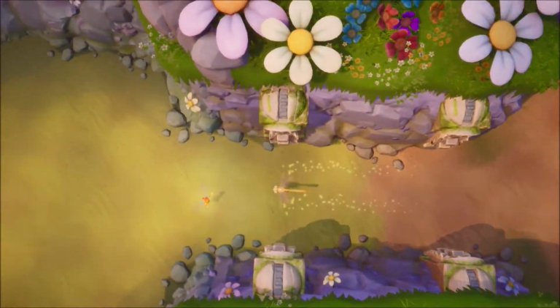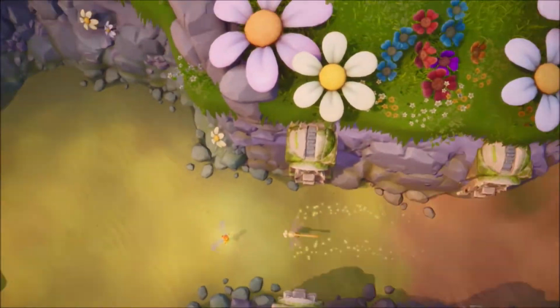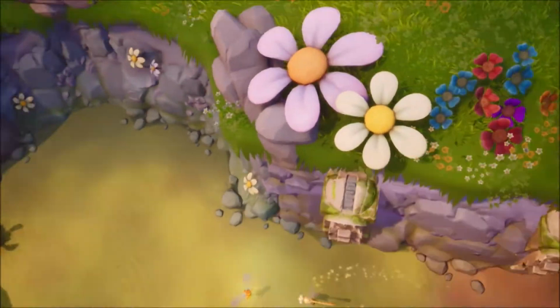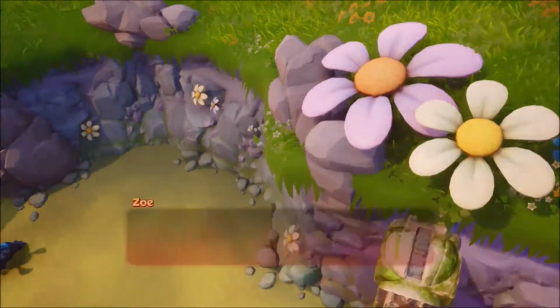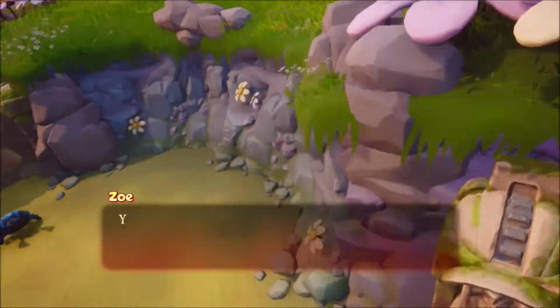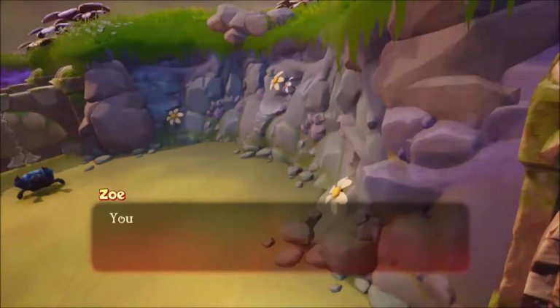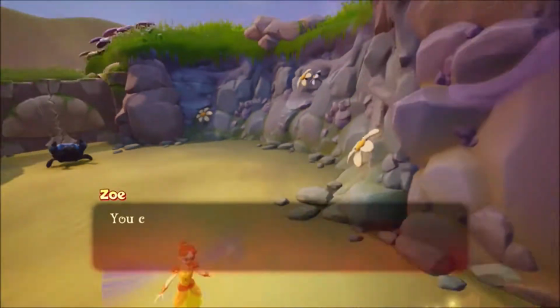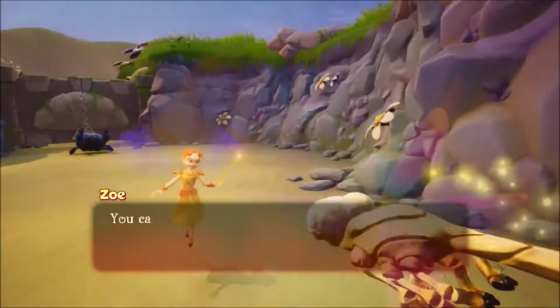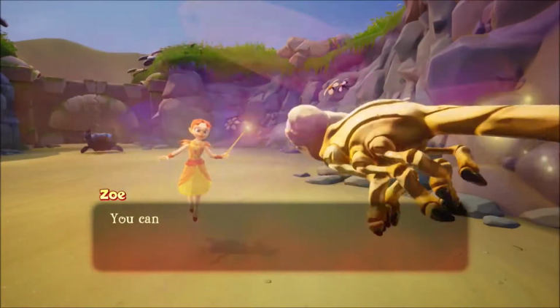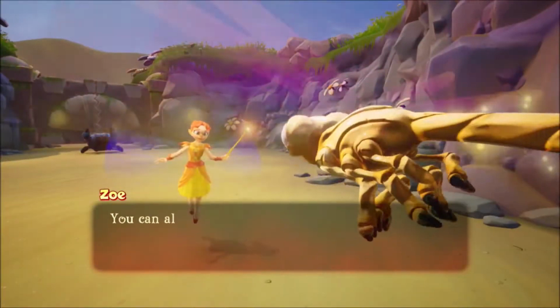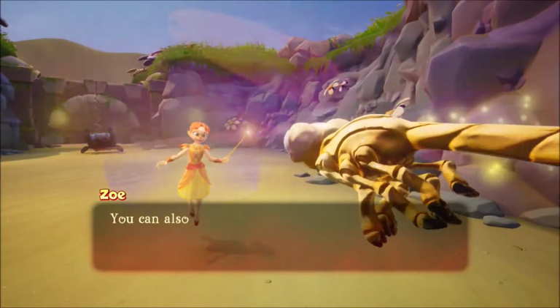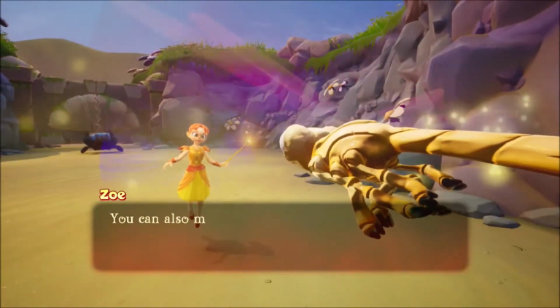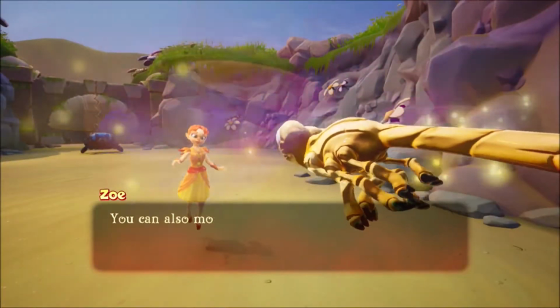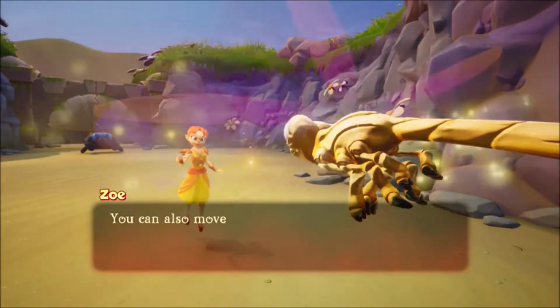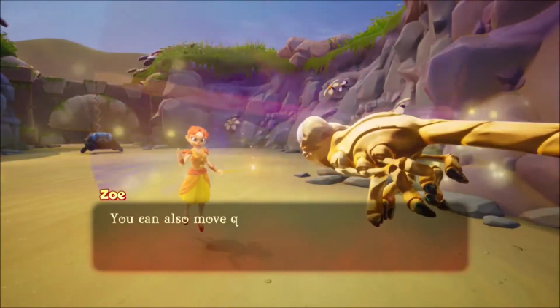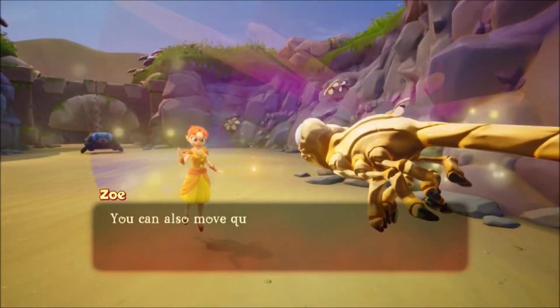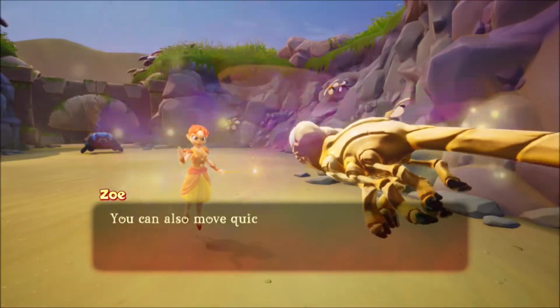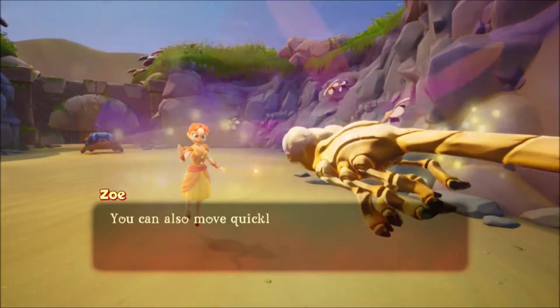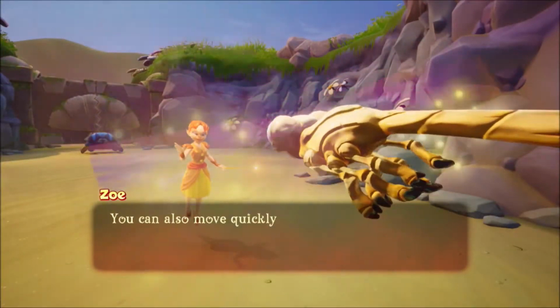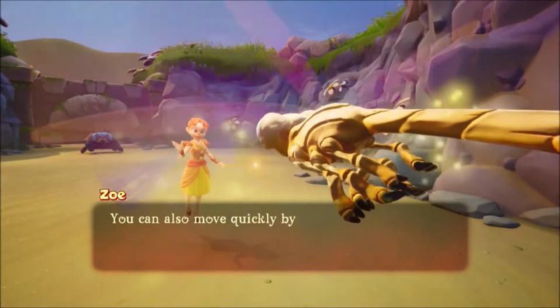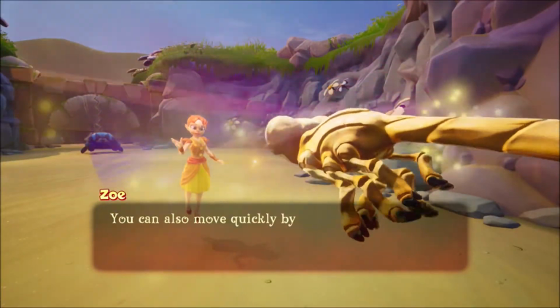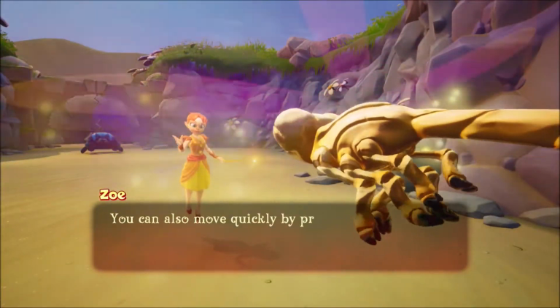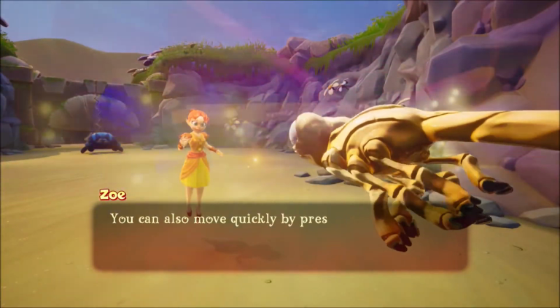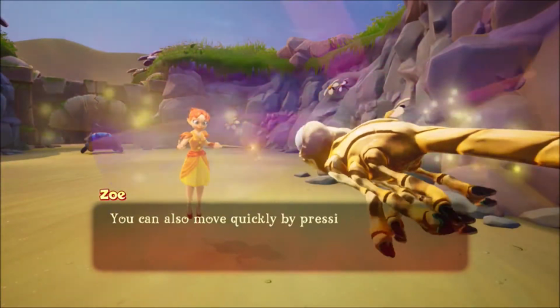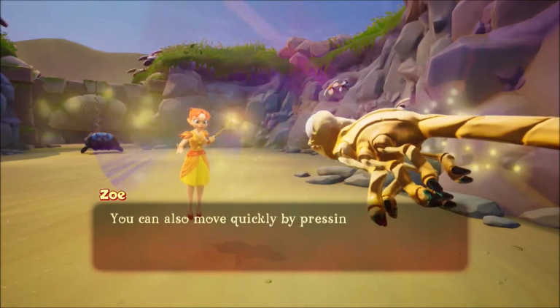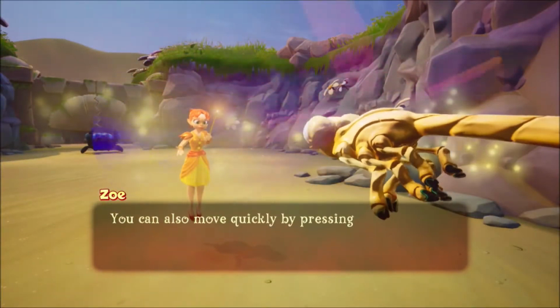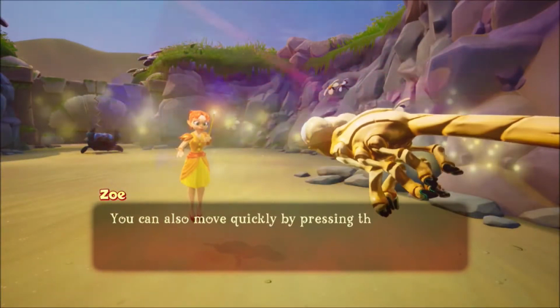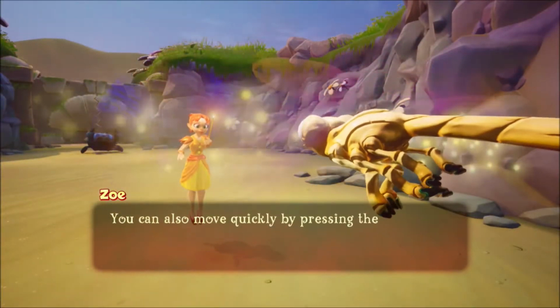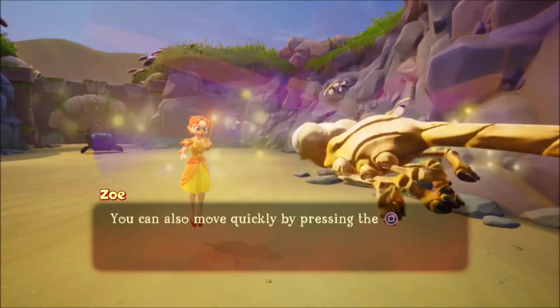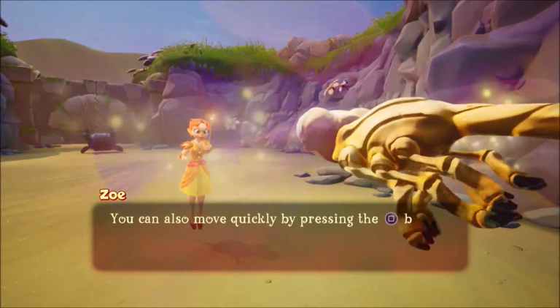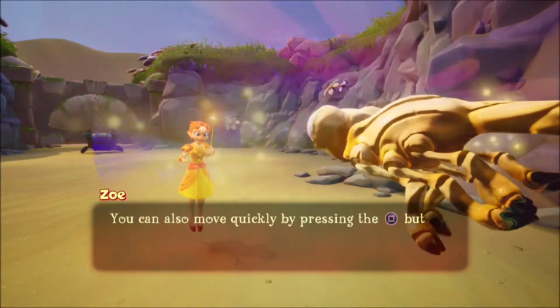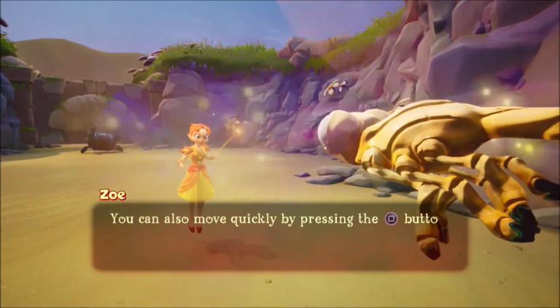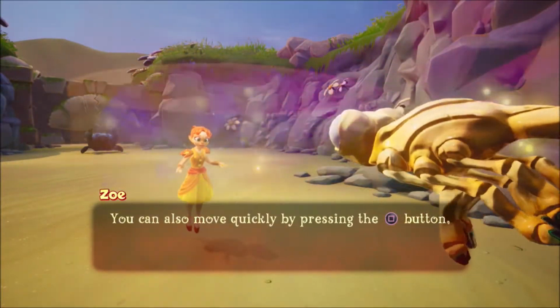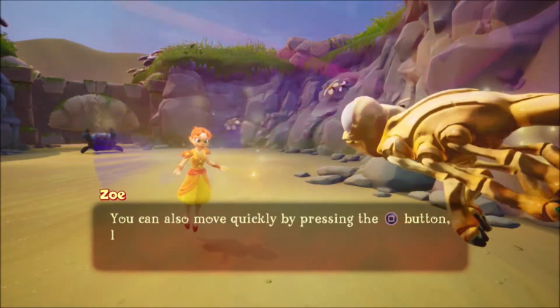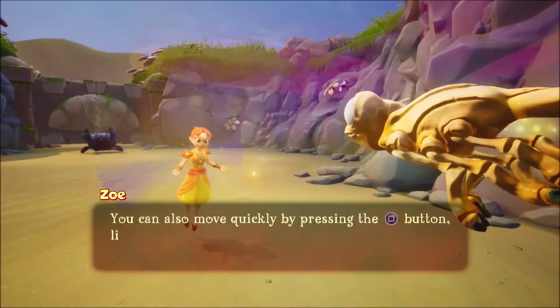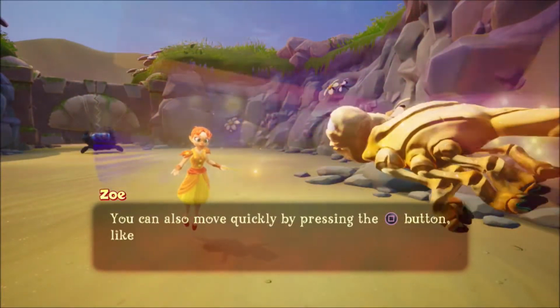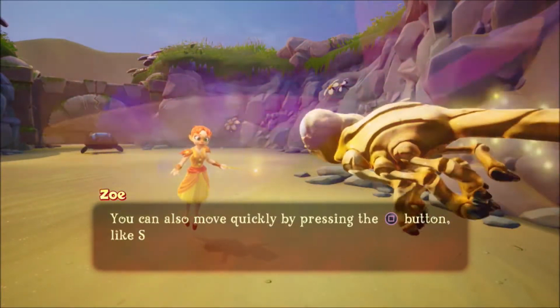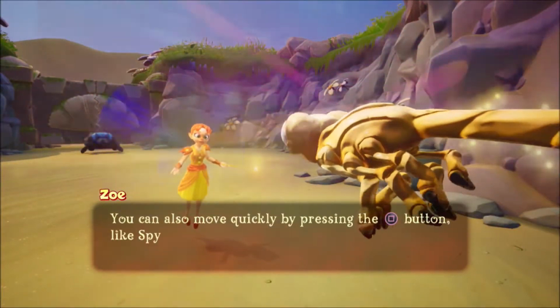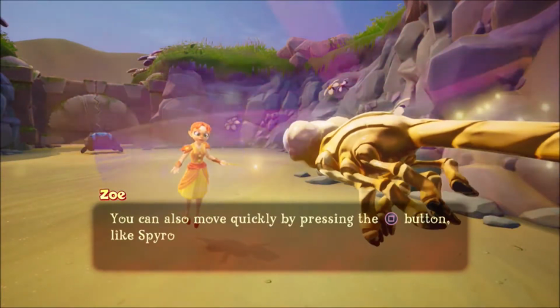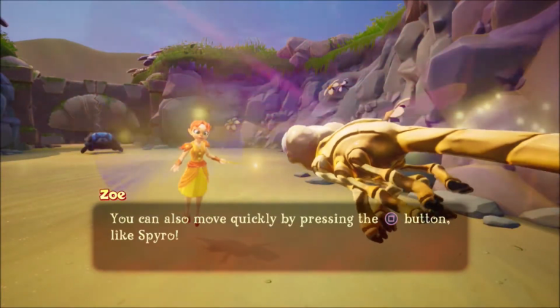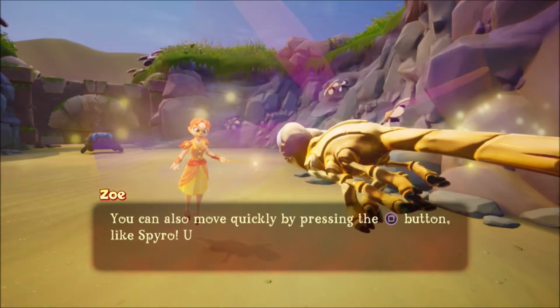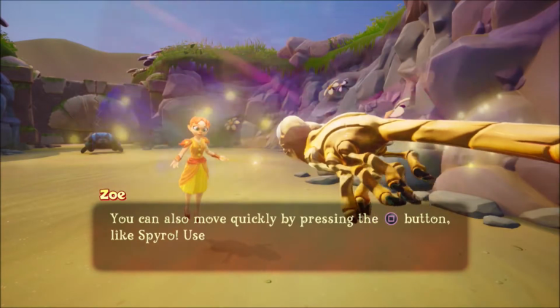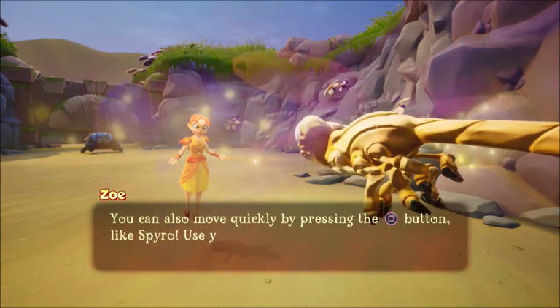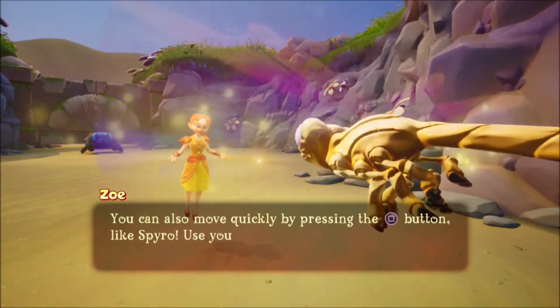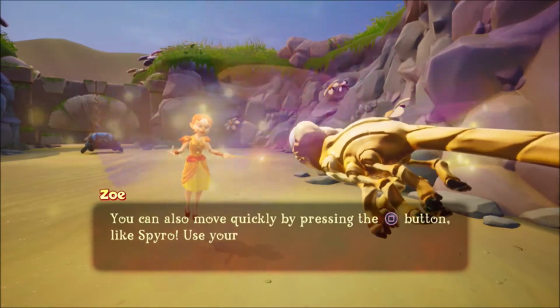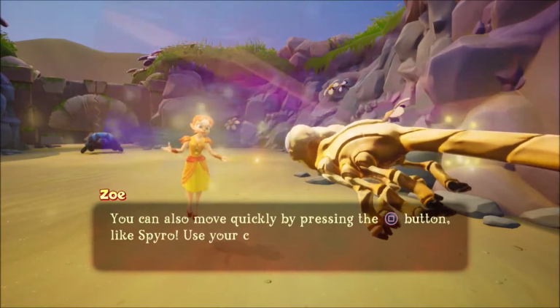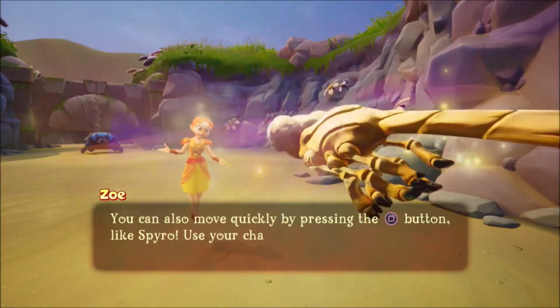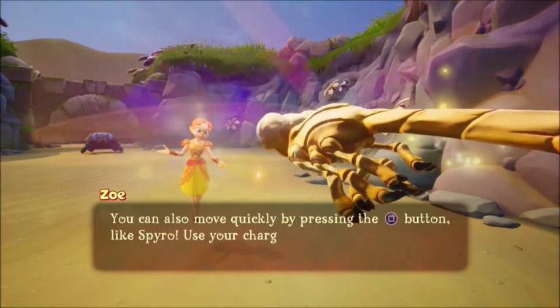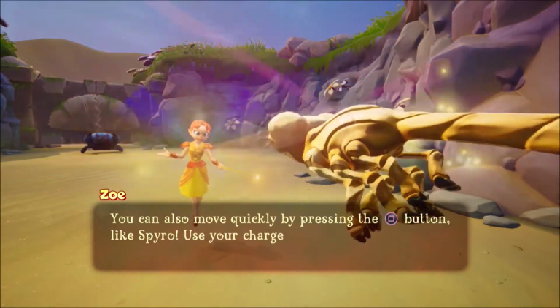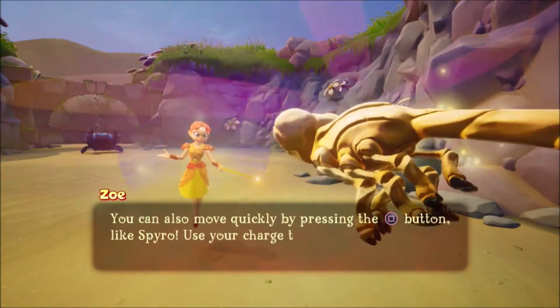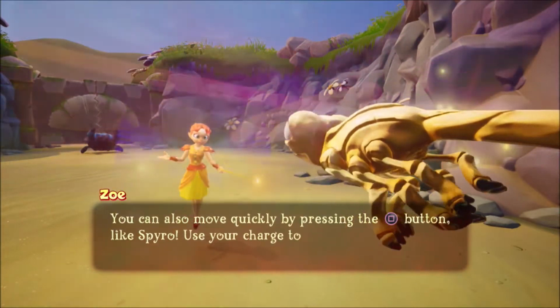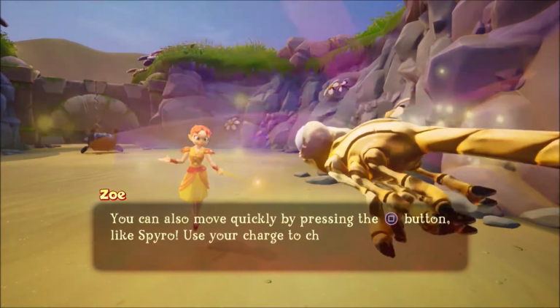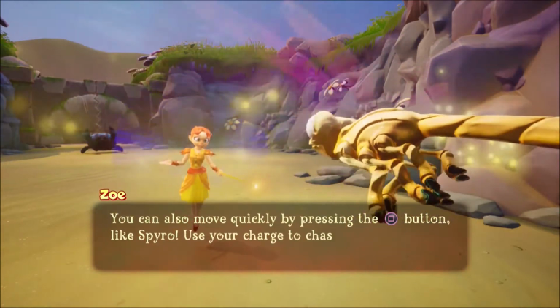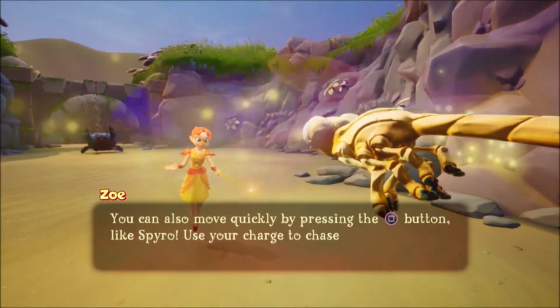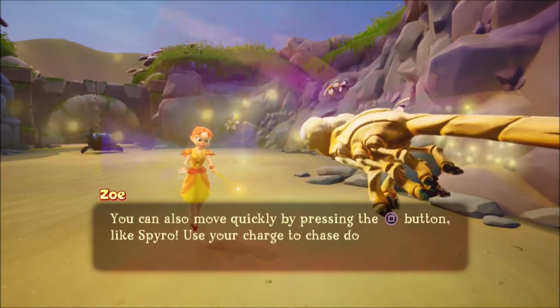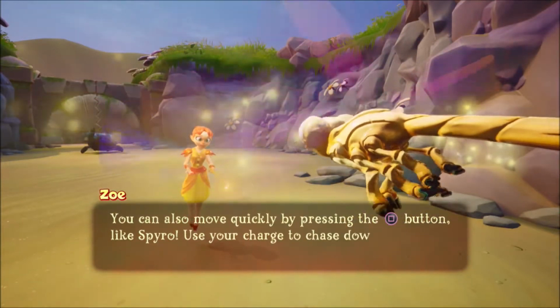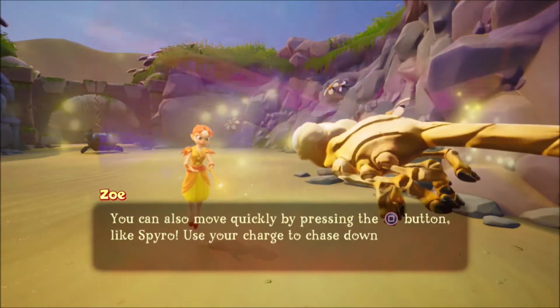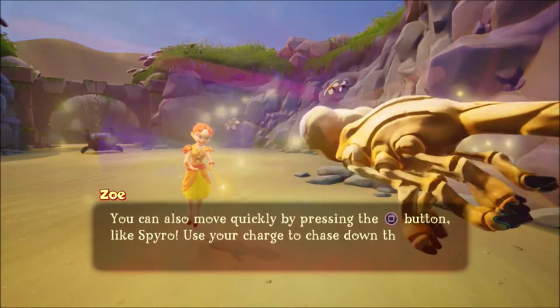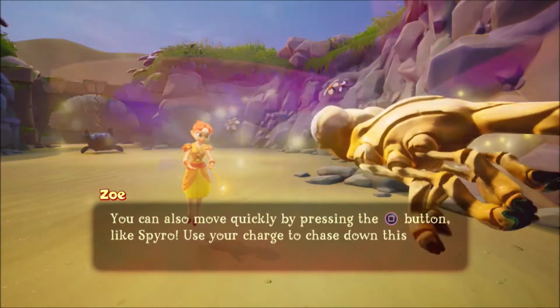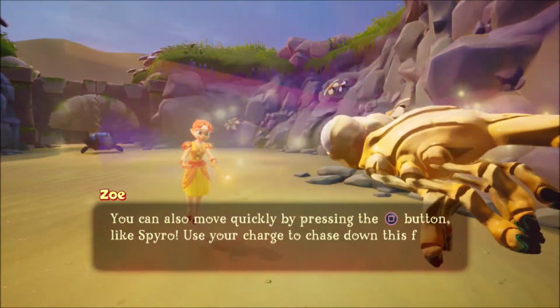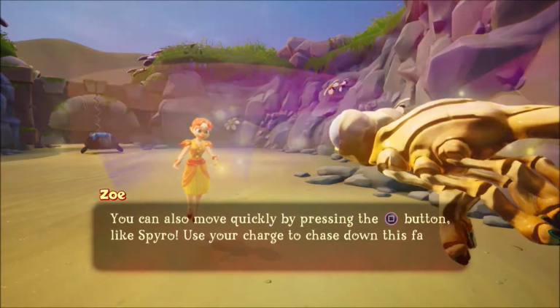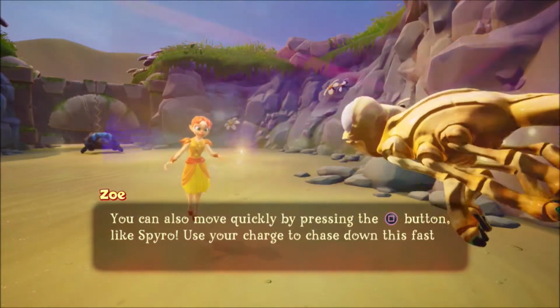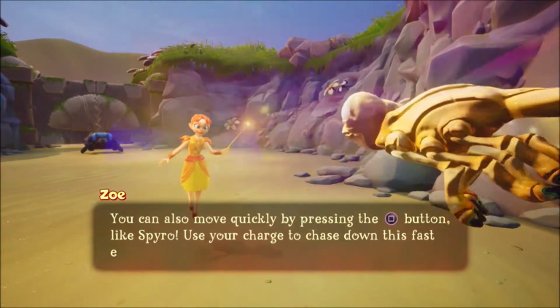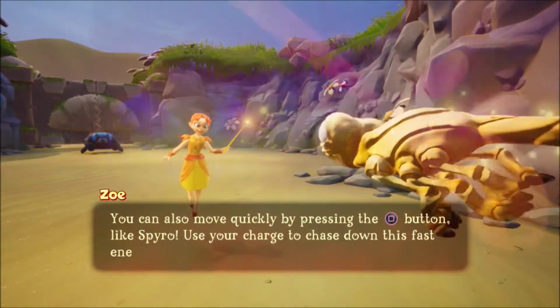You can also move quickly by pressing the charge button, like Spyro. Use your charge to chase down this fast enemy.